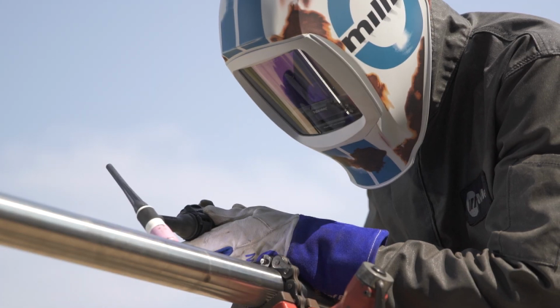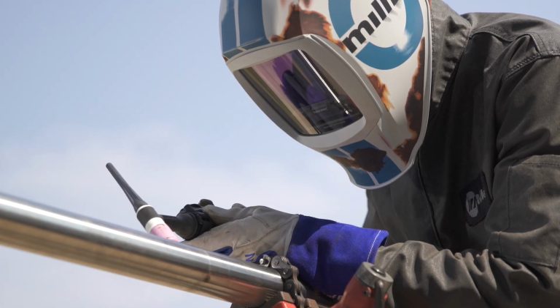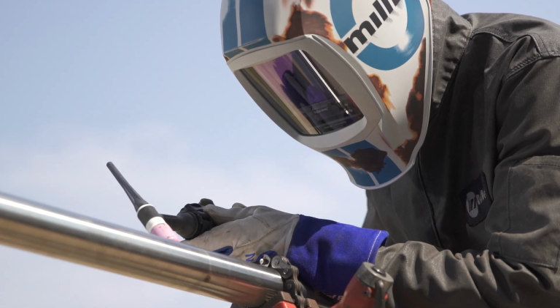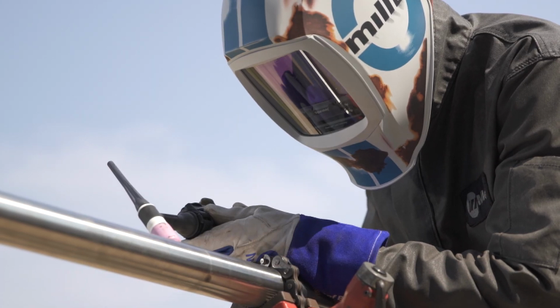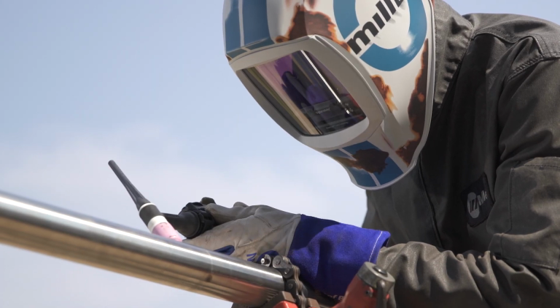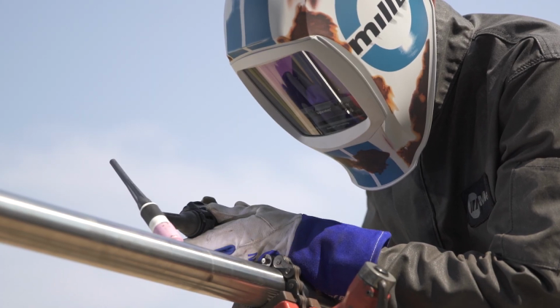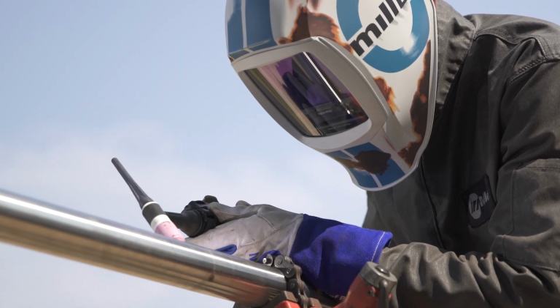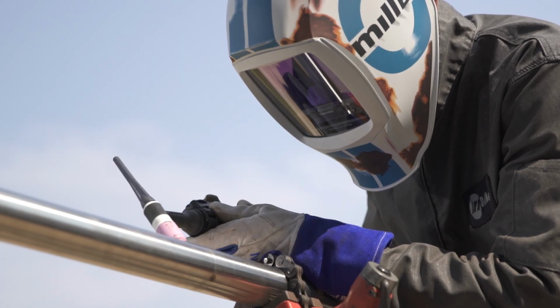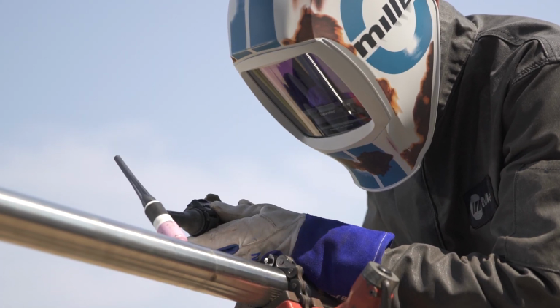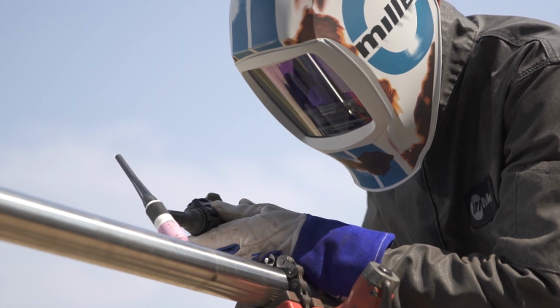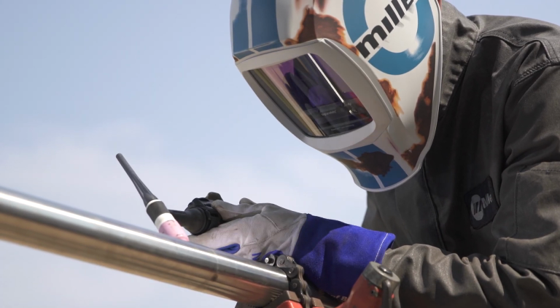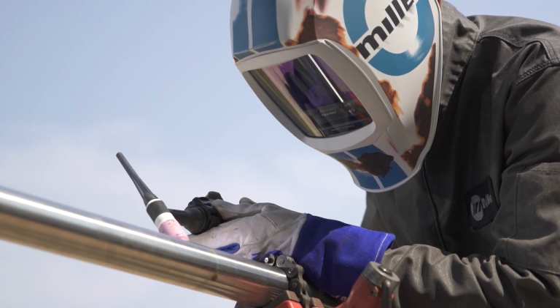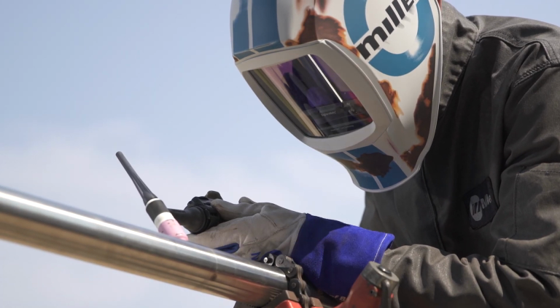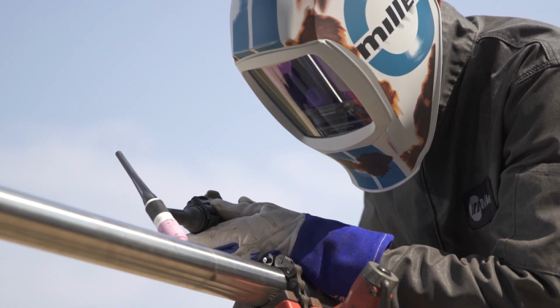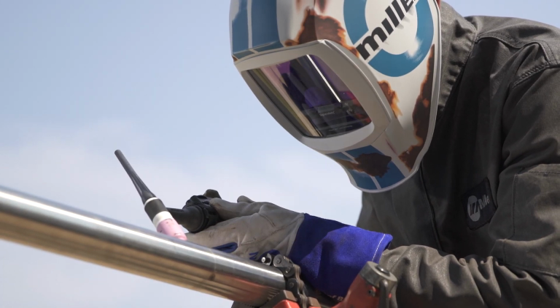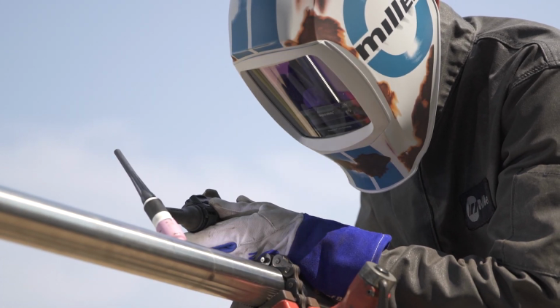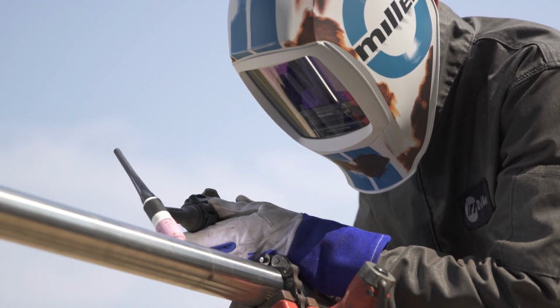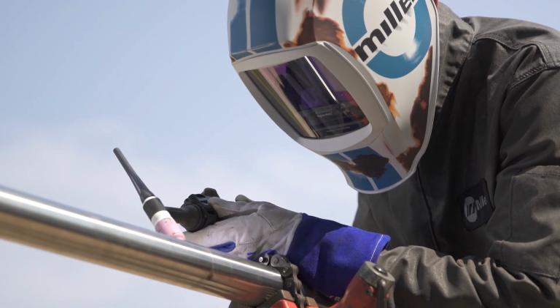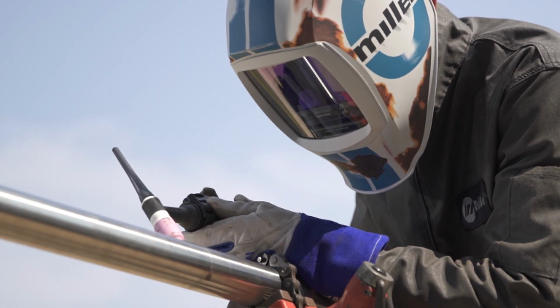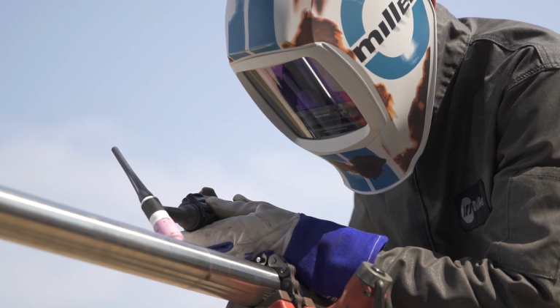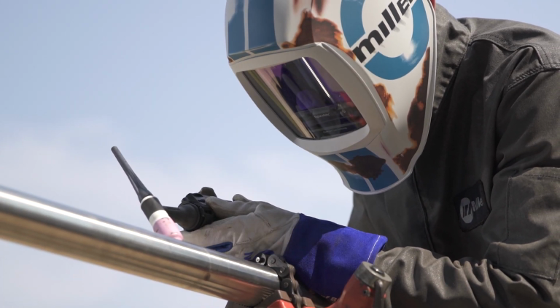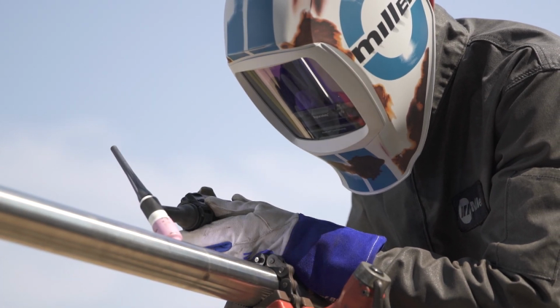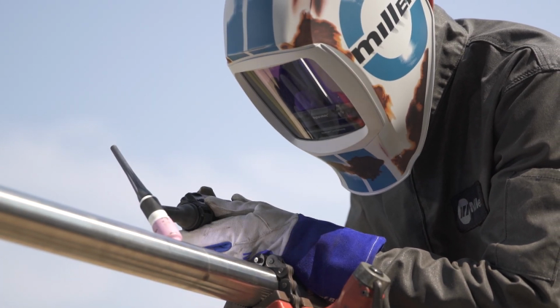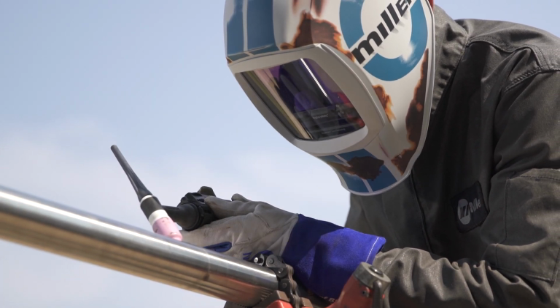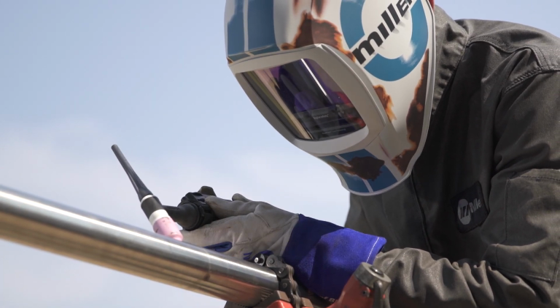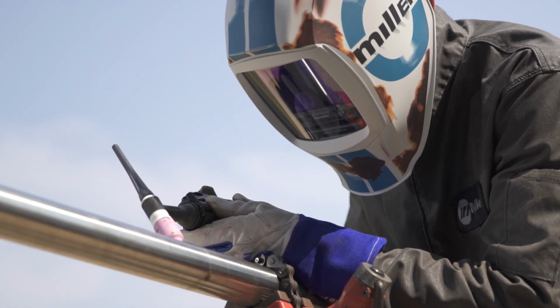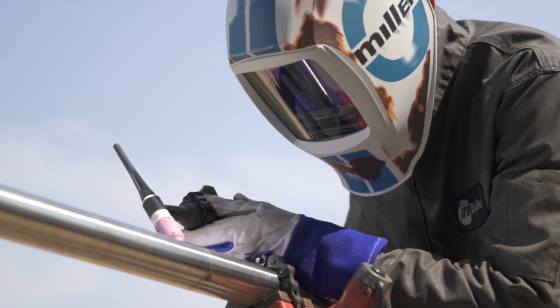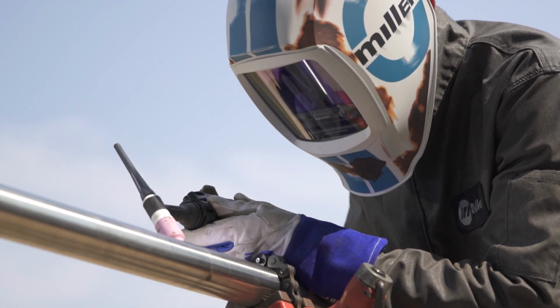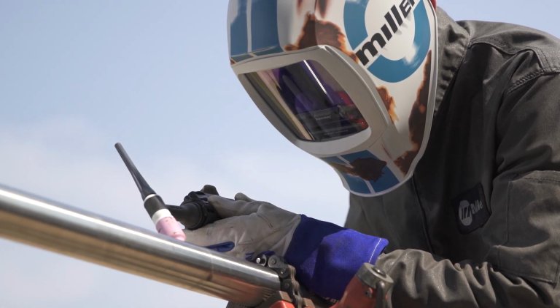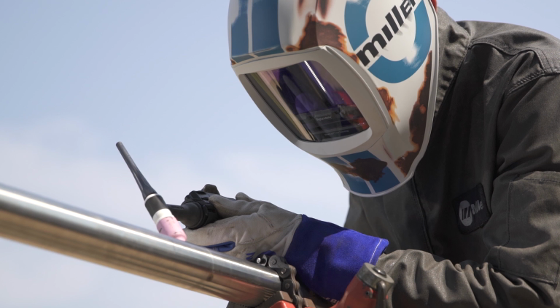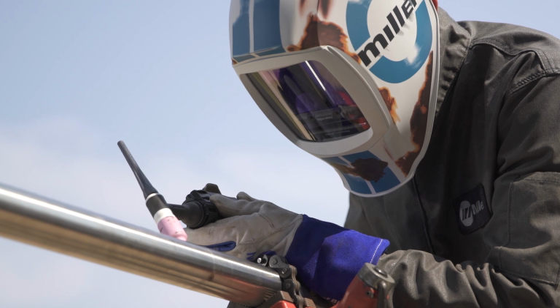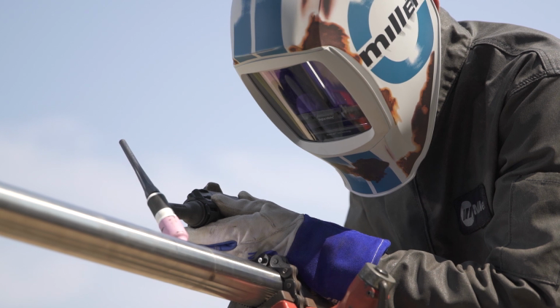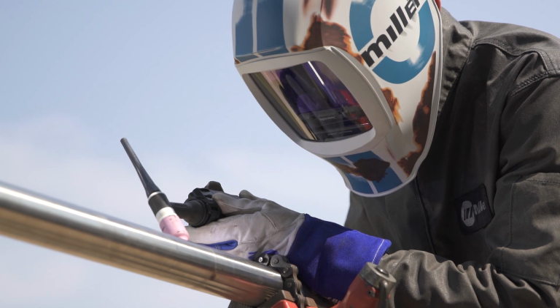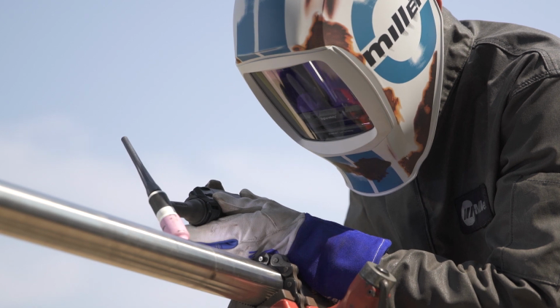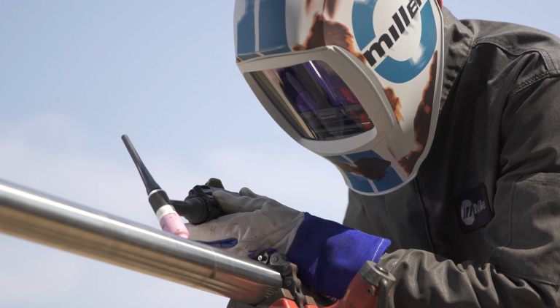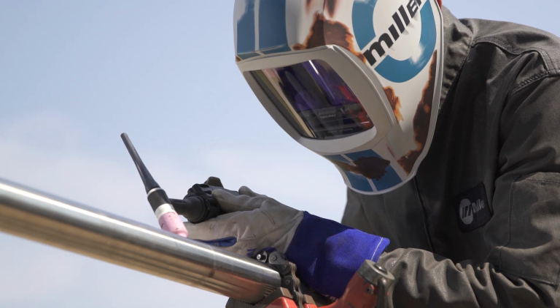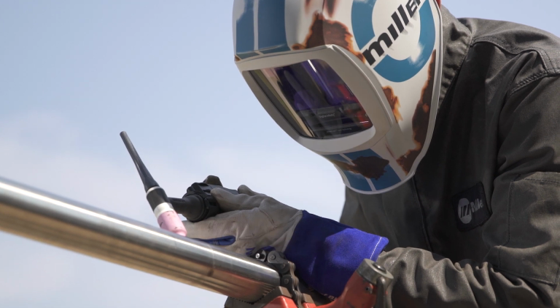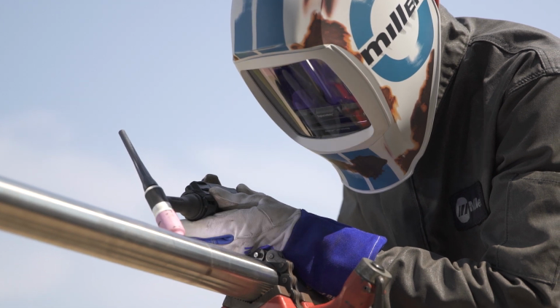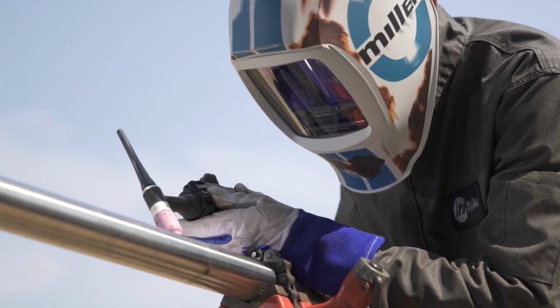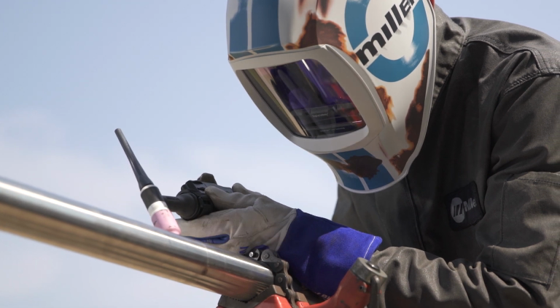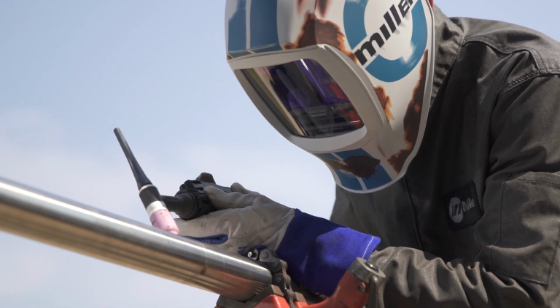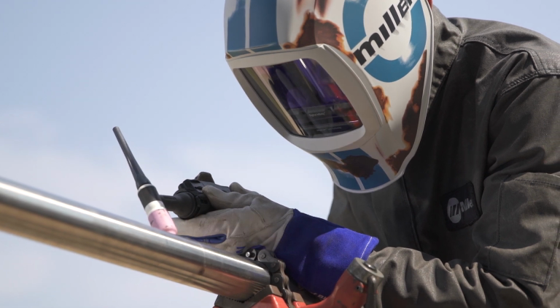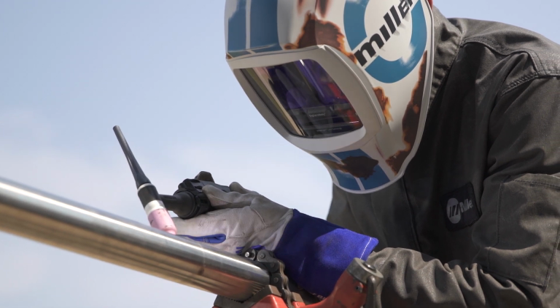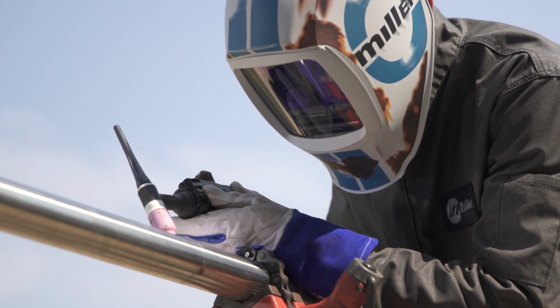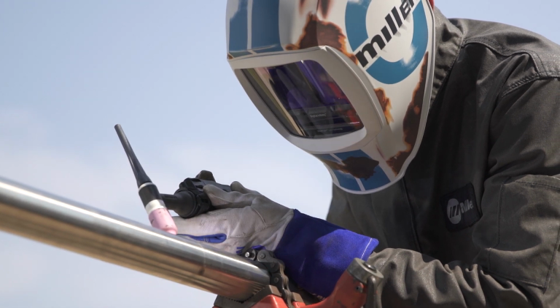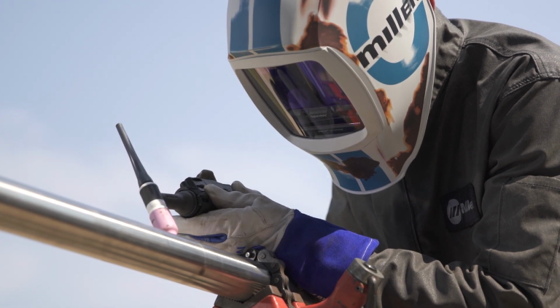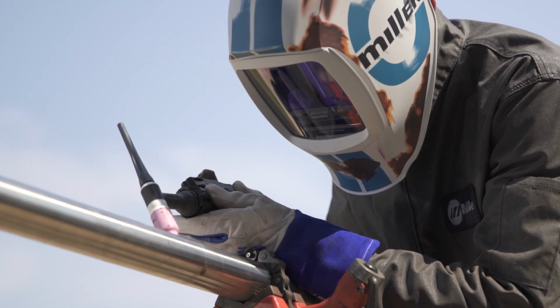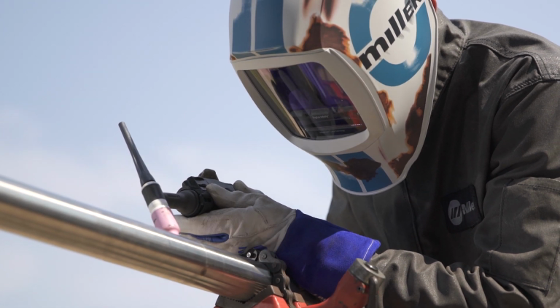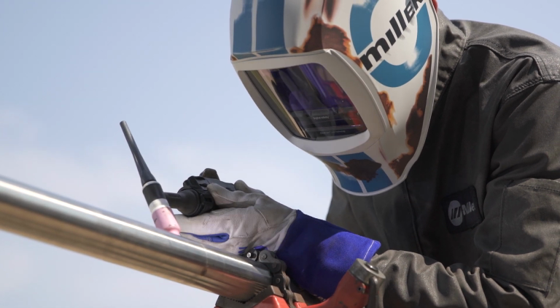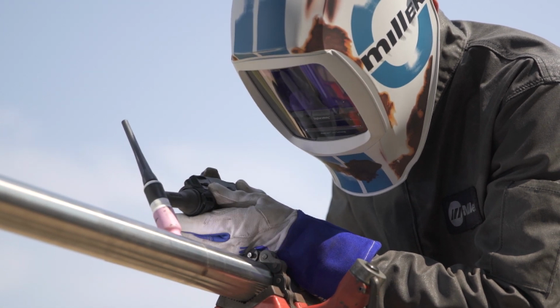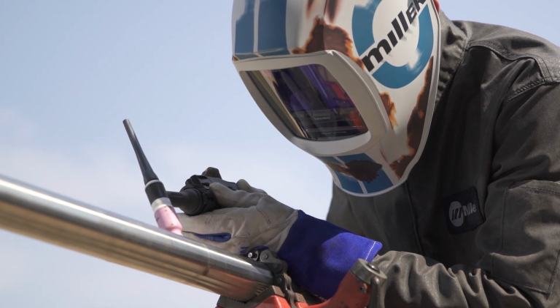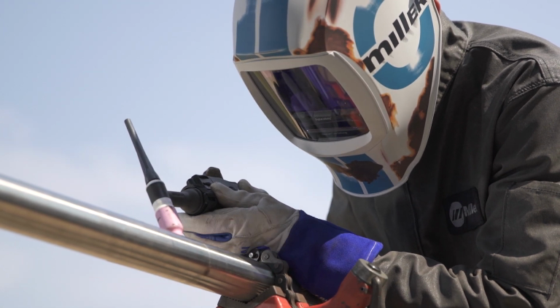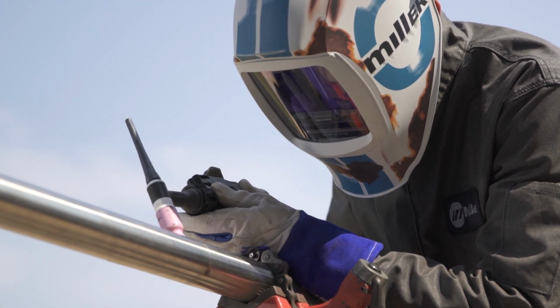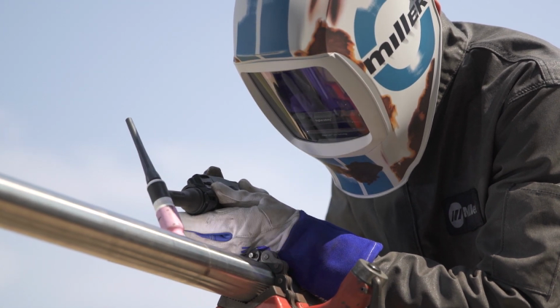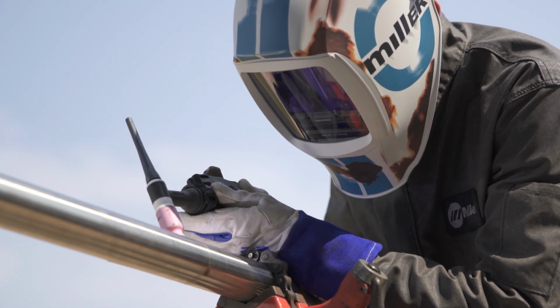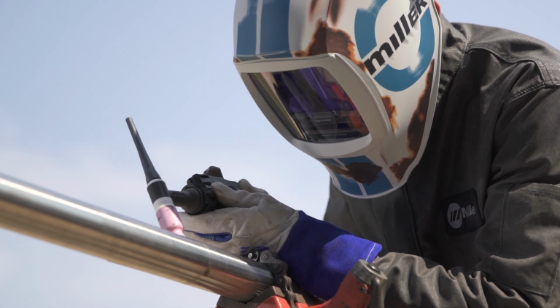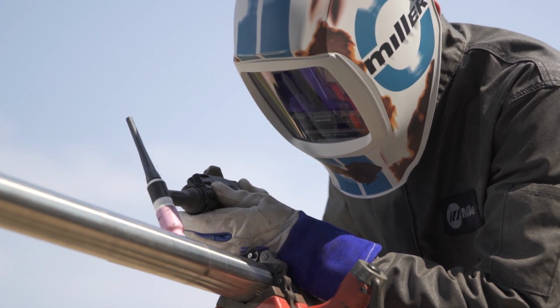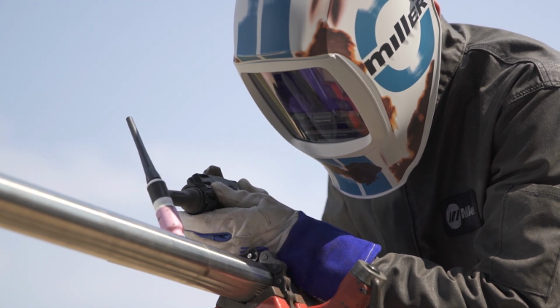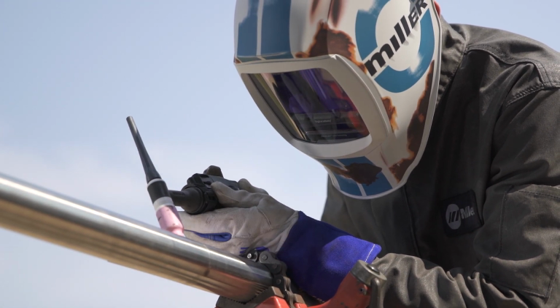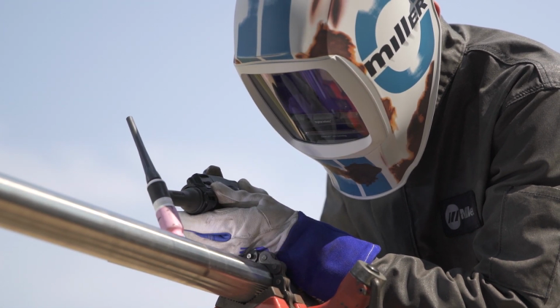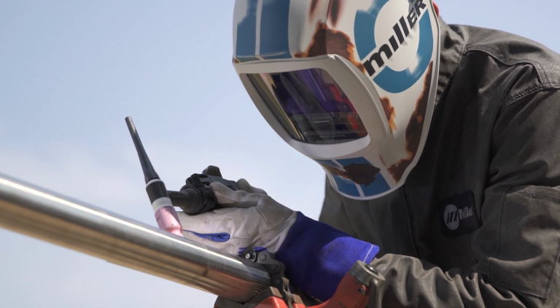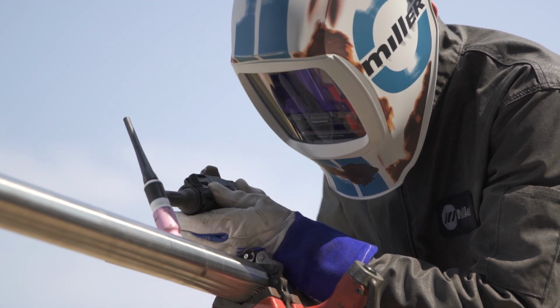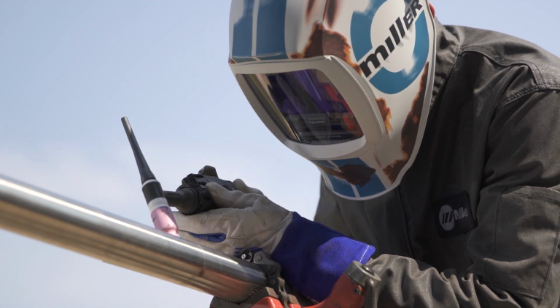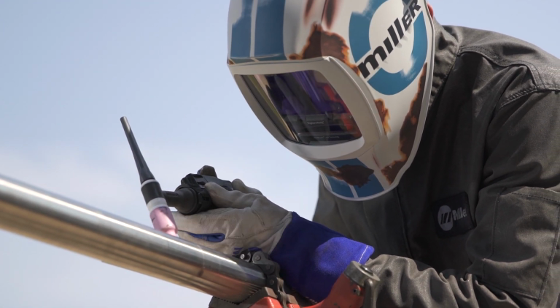Advanced TIG functions such as pulse and high frequency starting allow for optimization for critical DC applications.